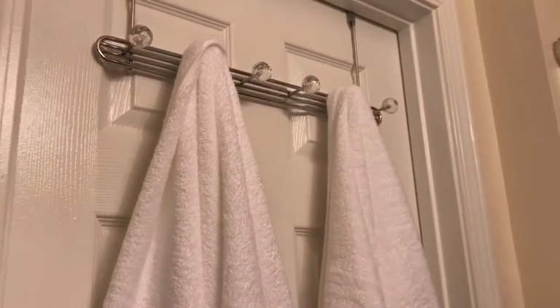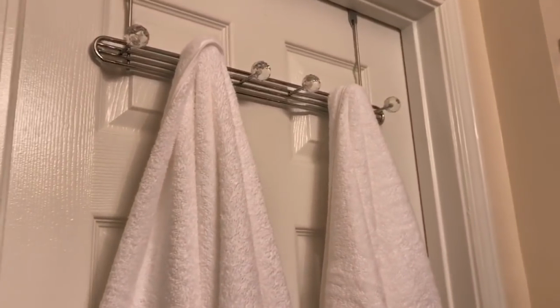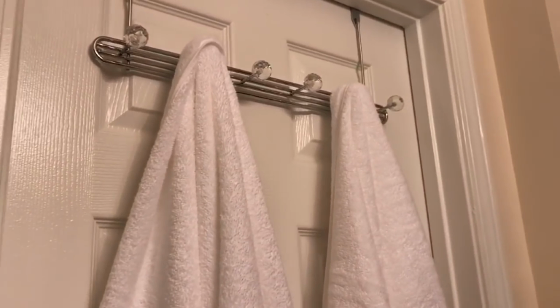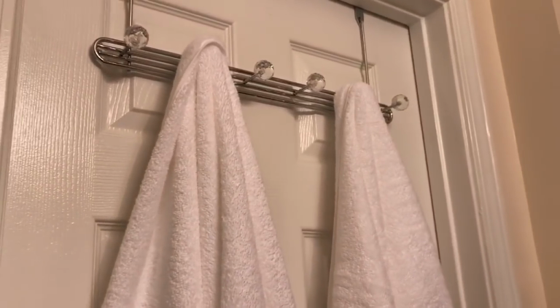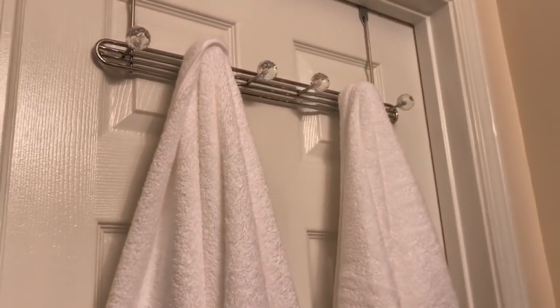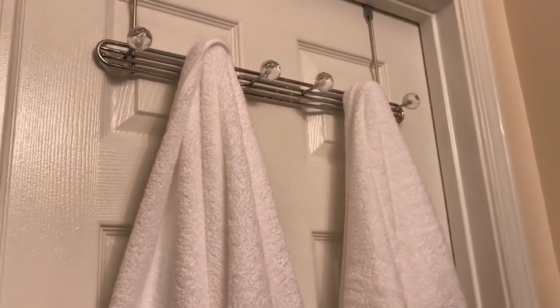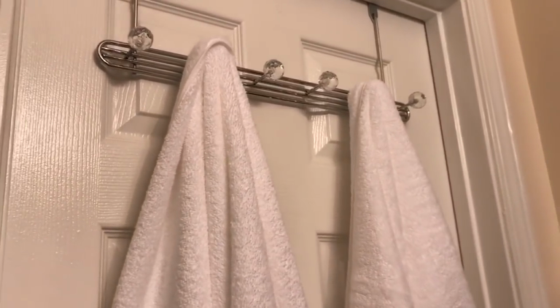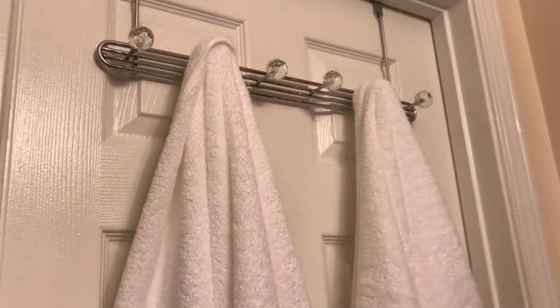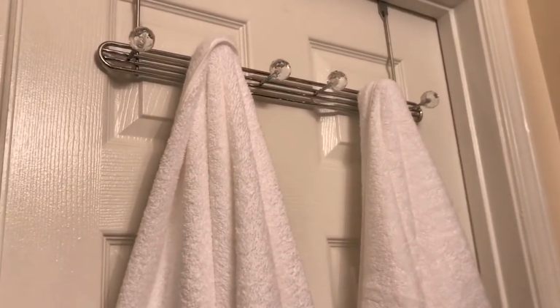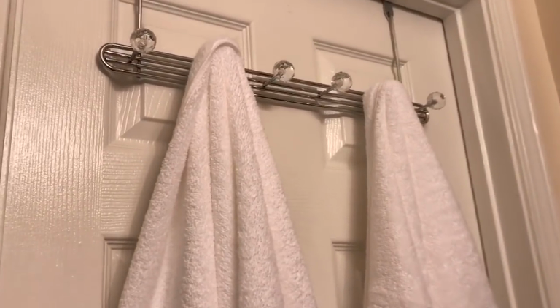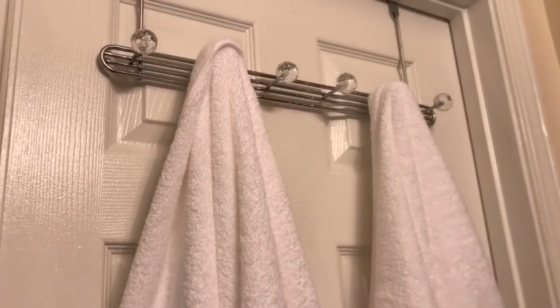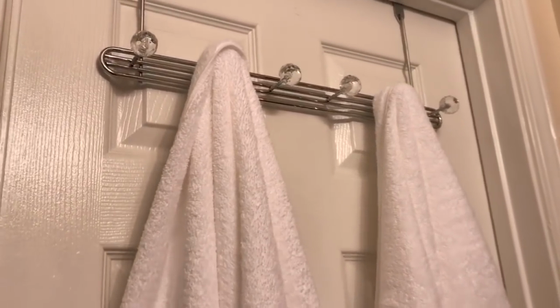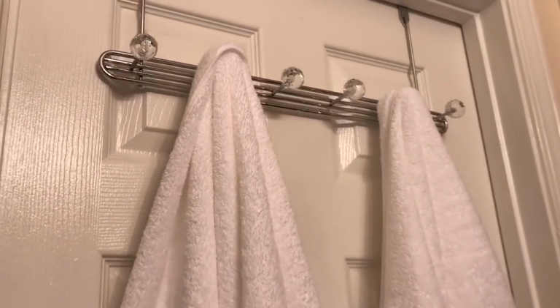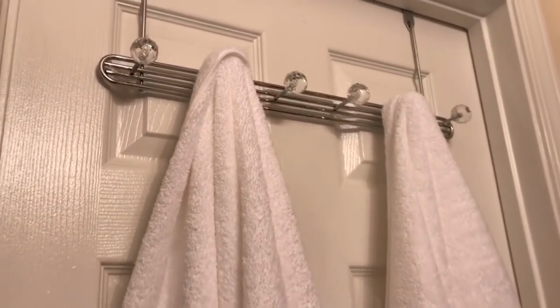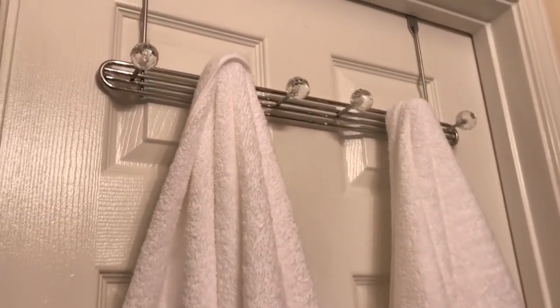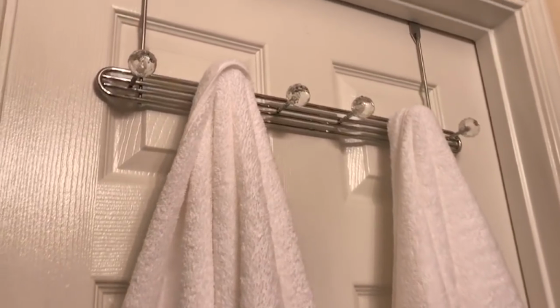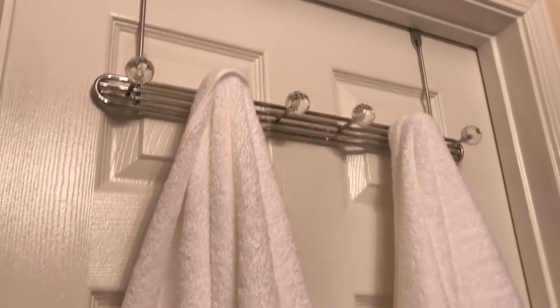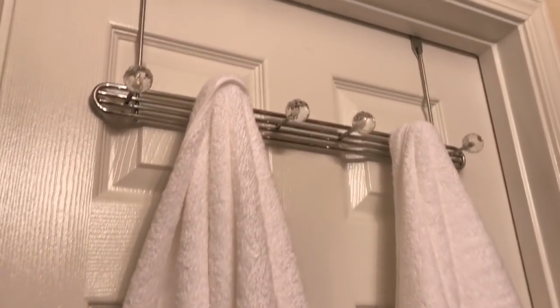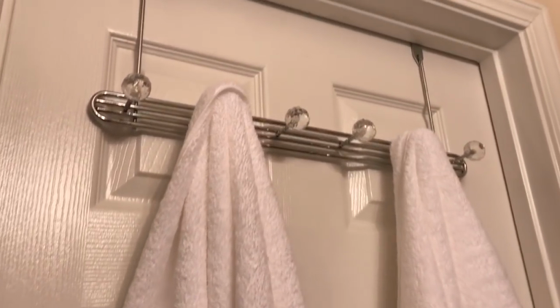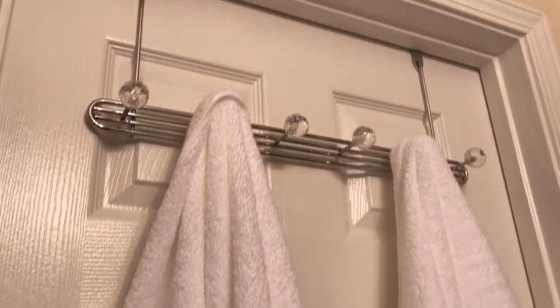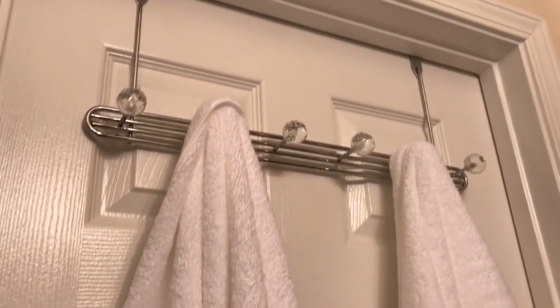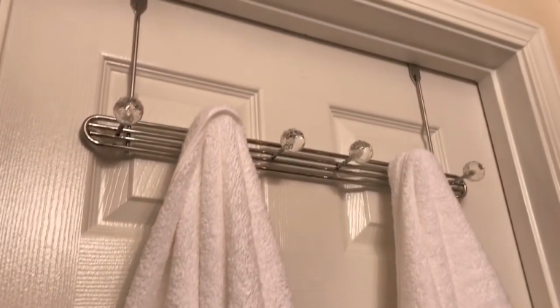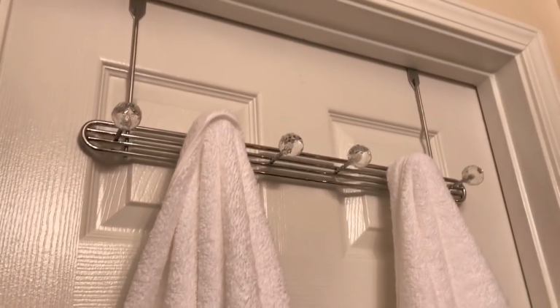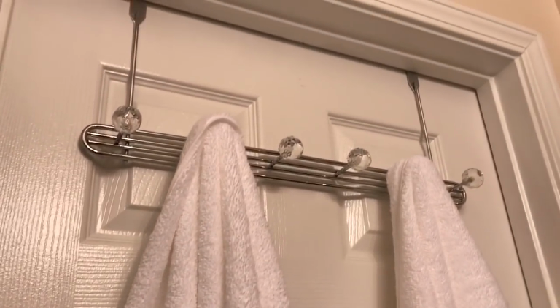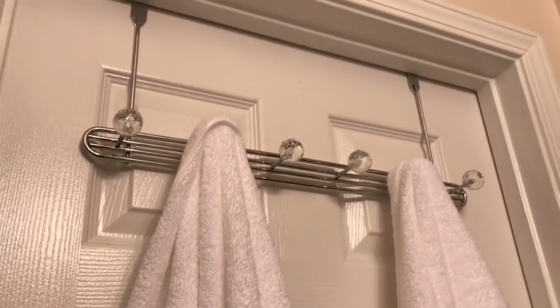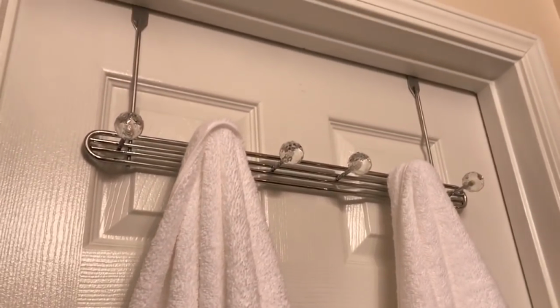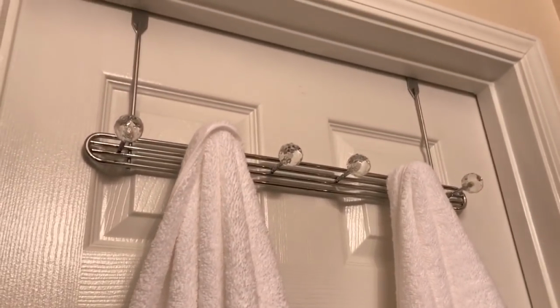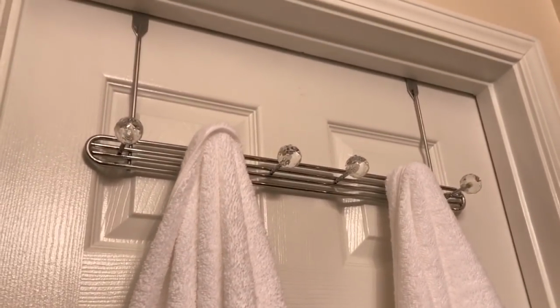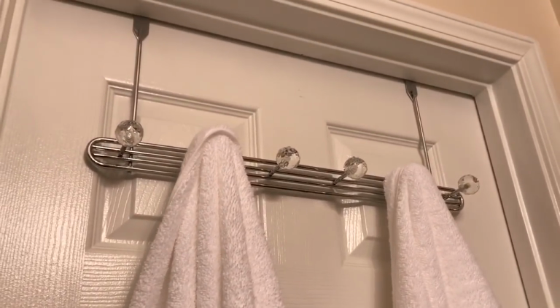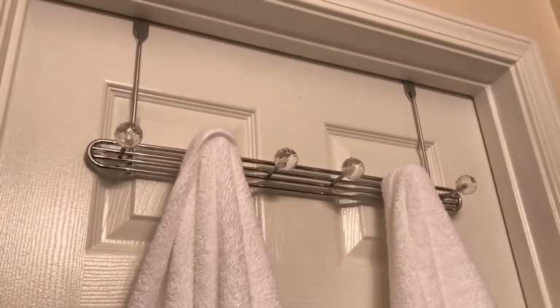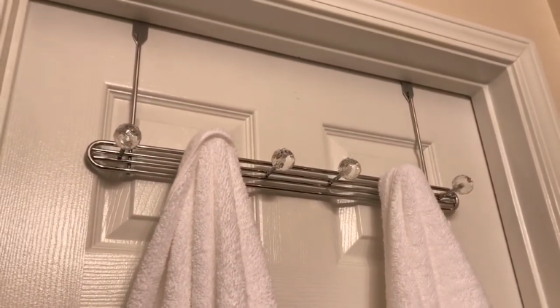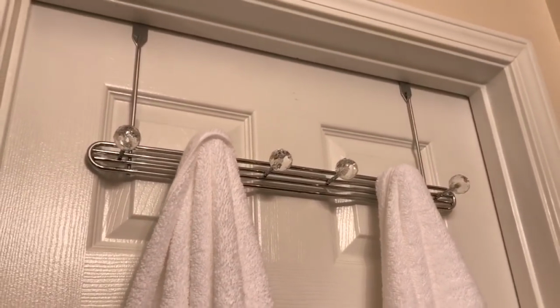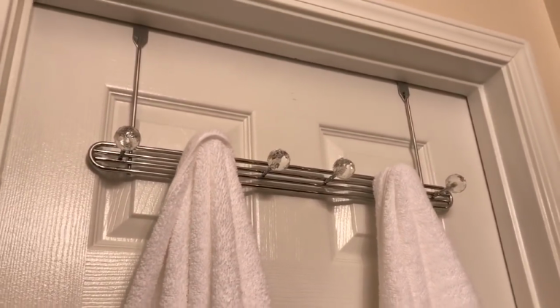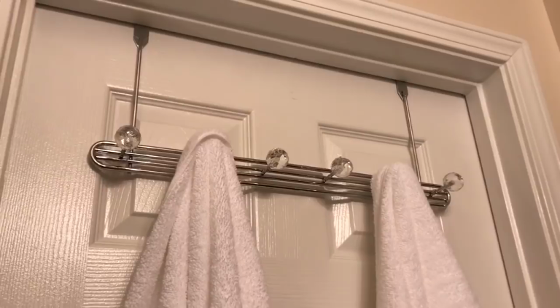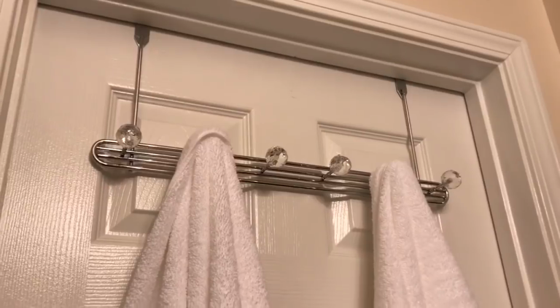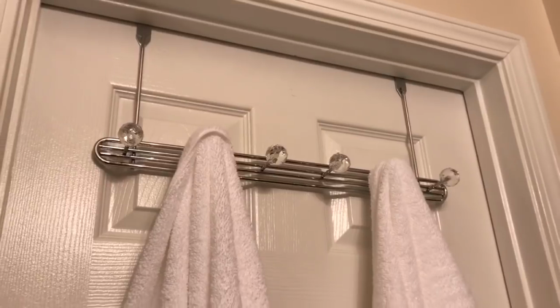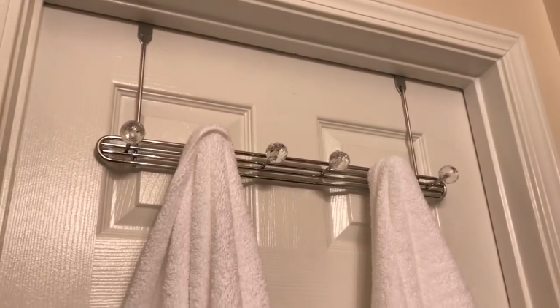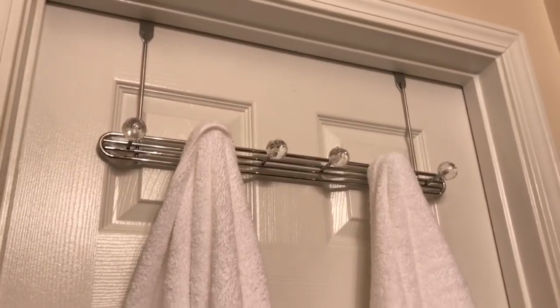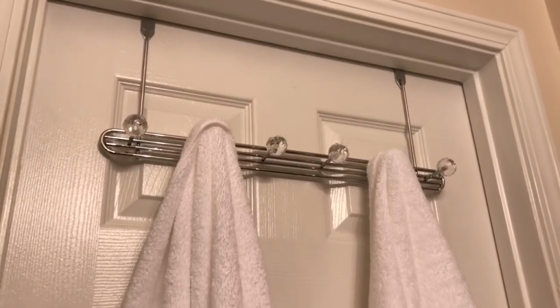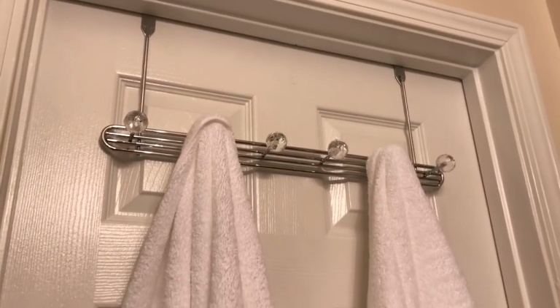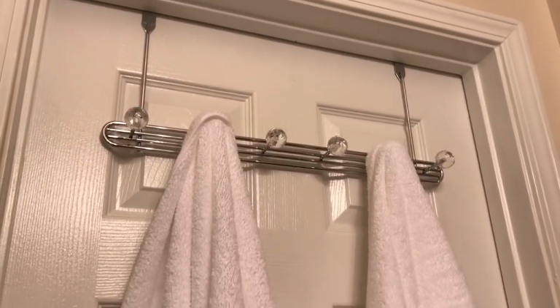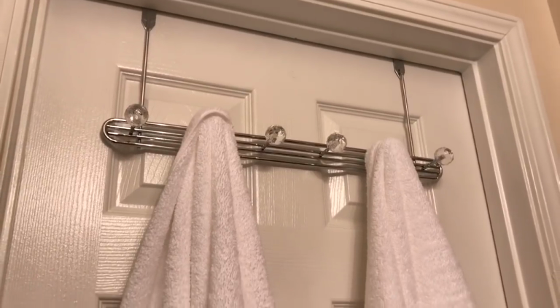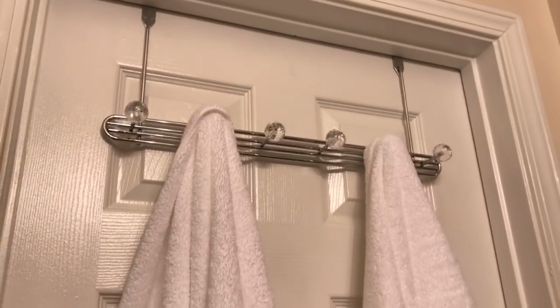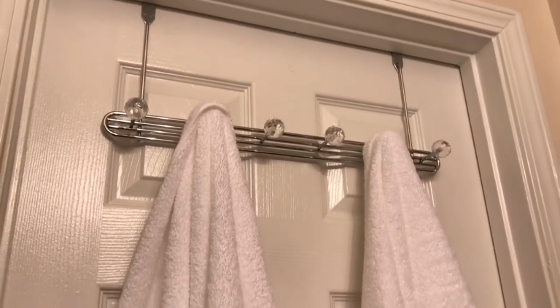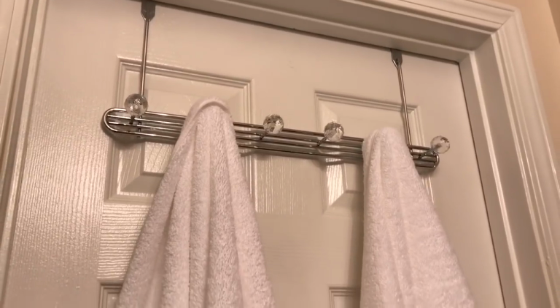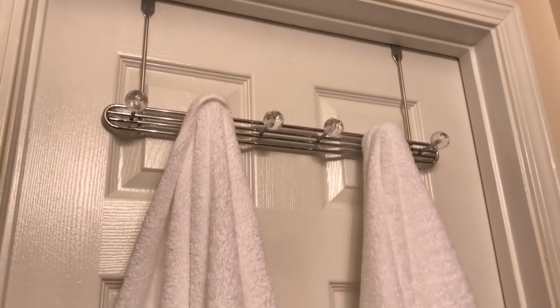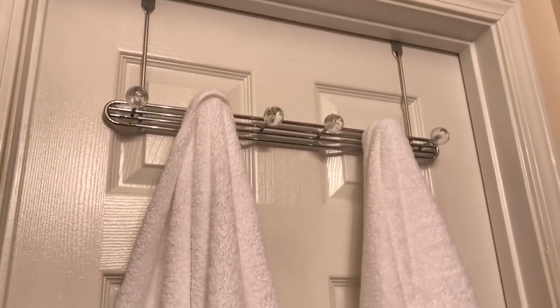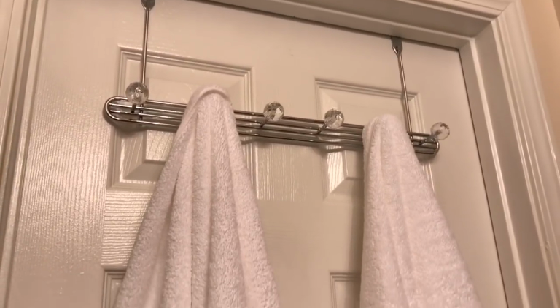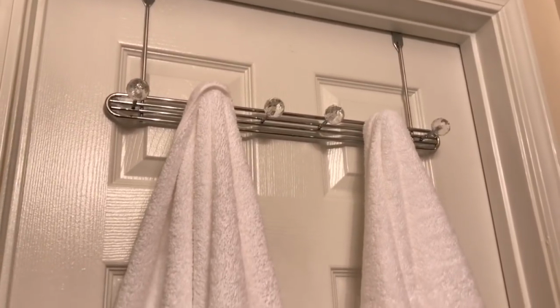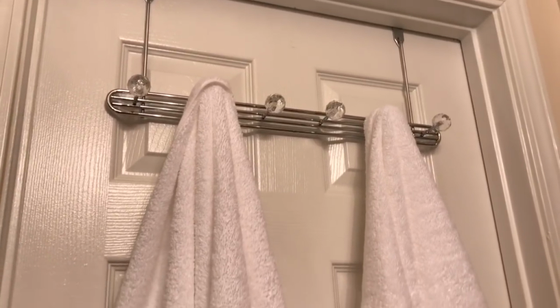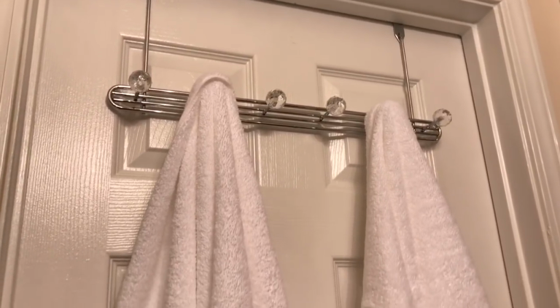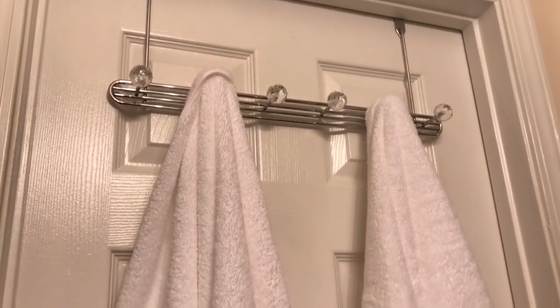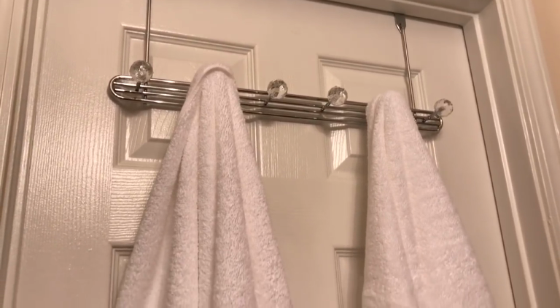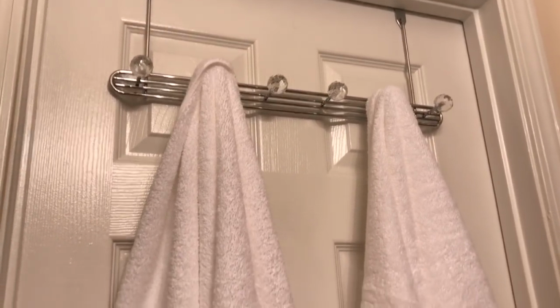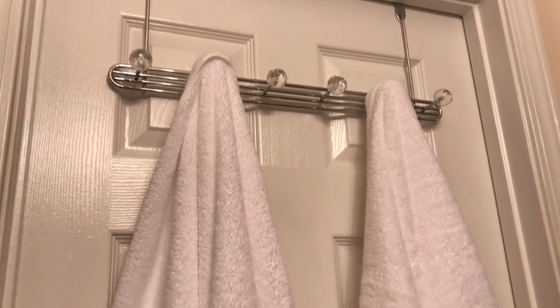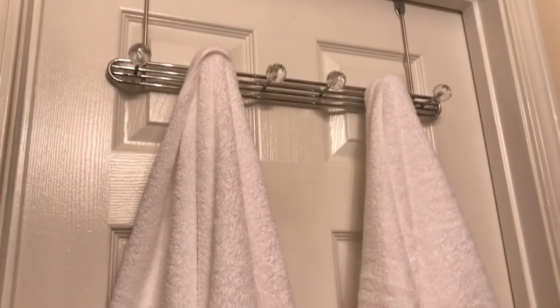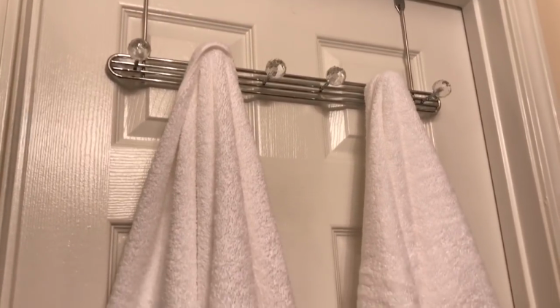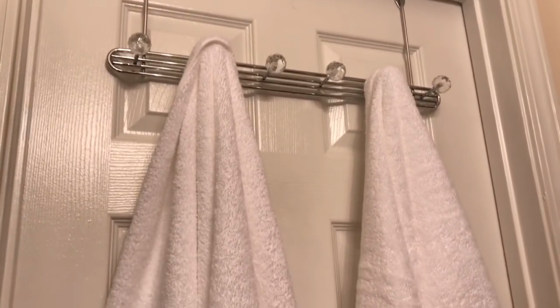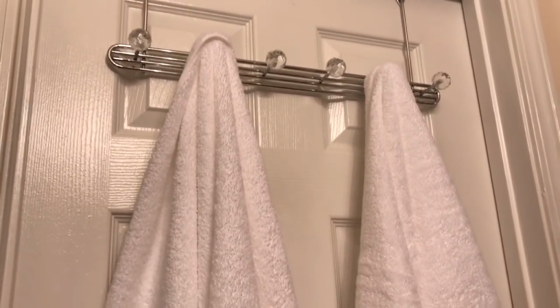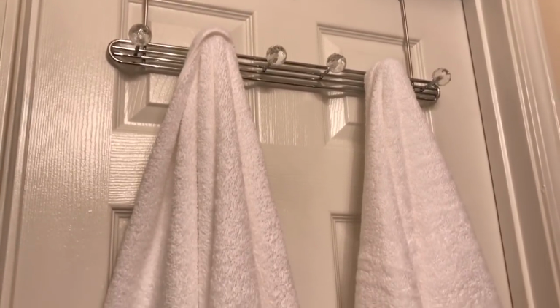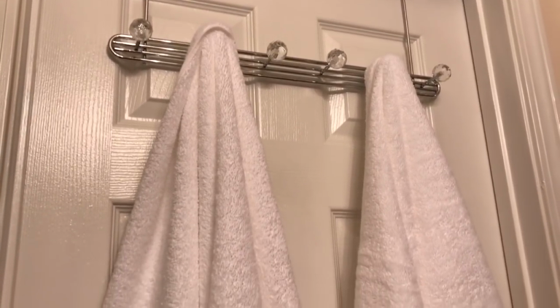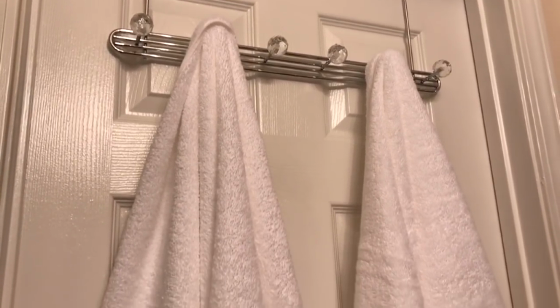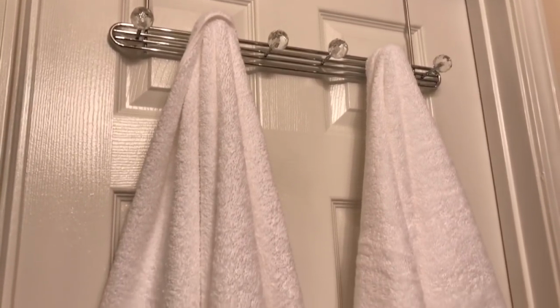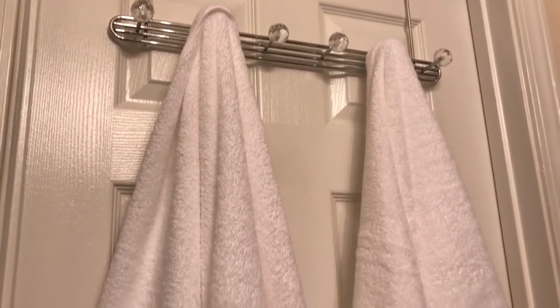This crystal knob towel hanger is from Marshall's, and these towels I purchased from Costco.